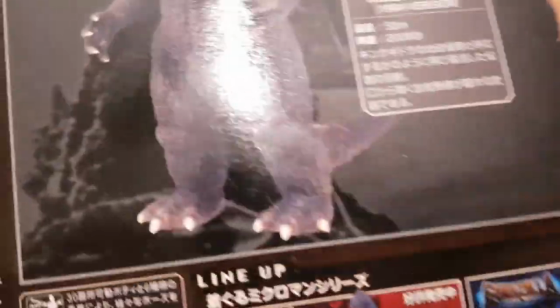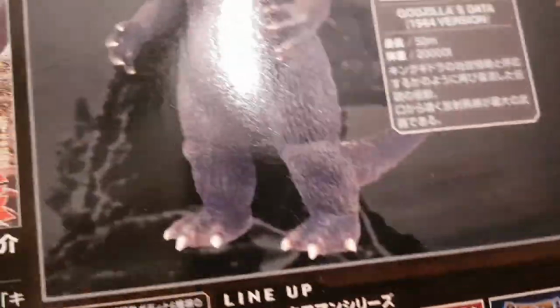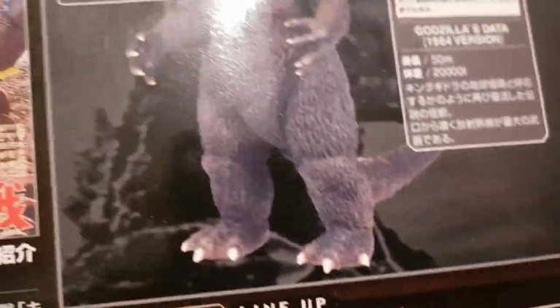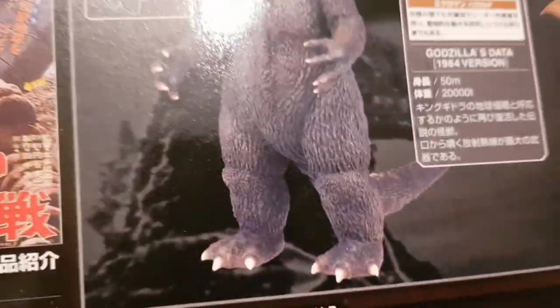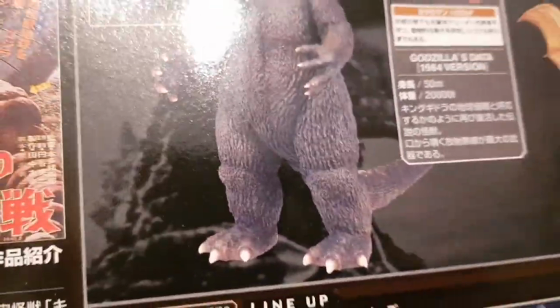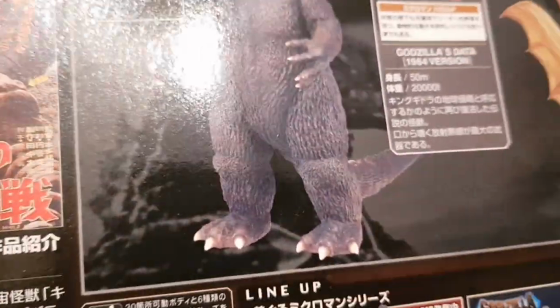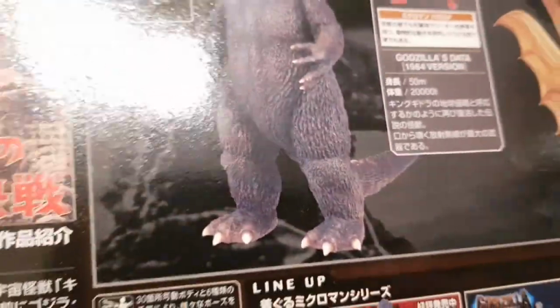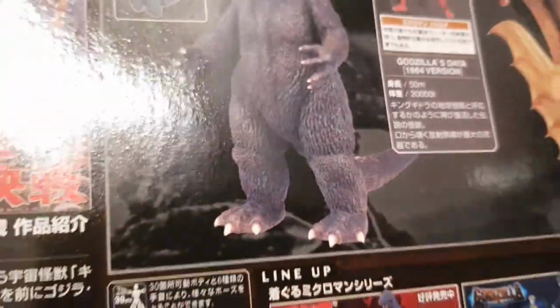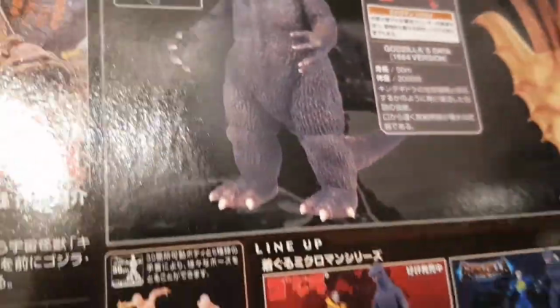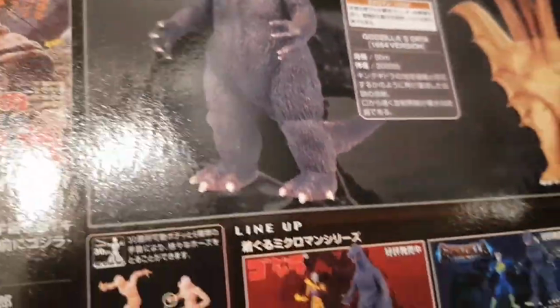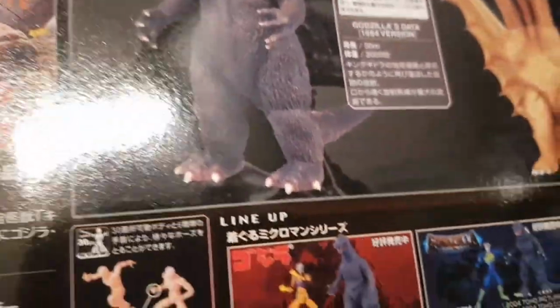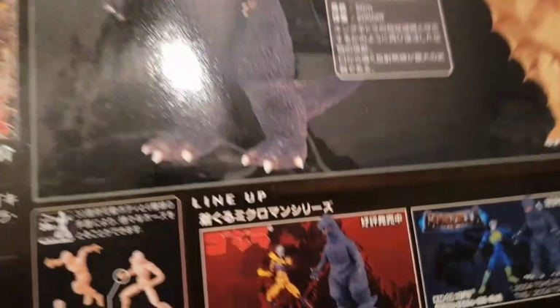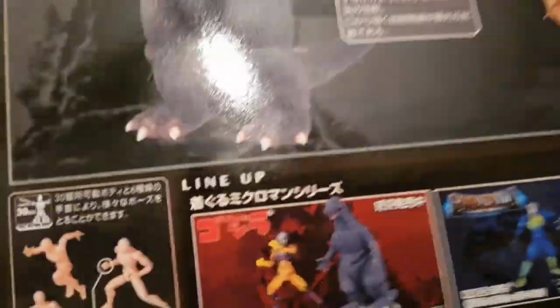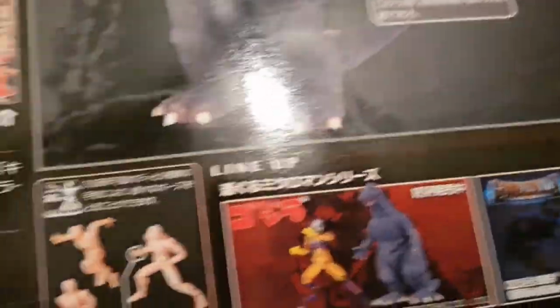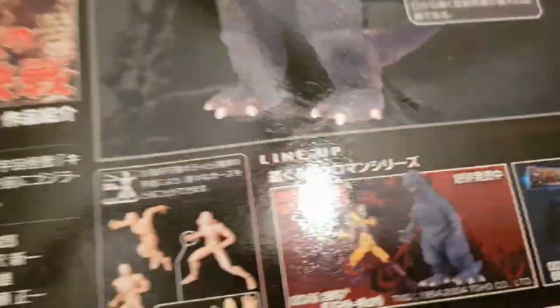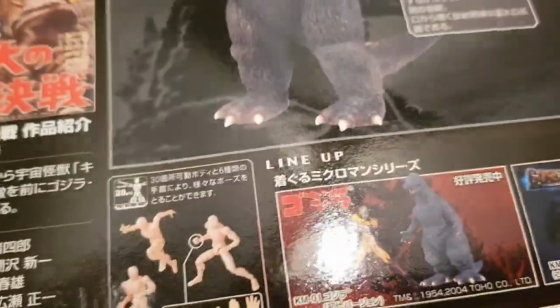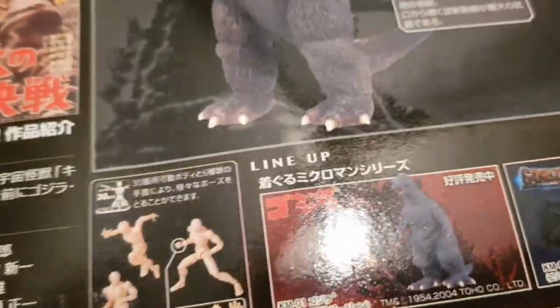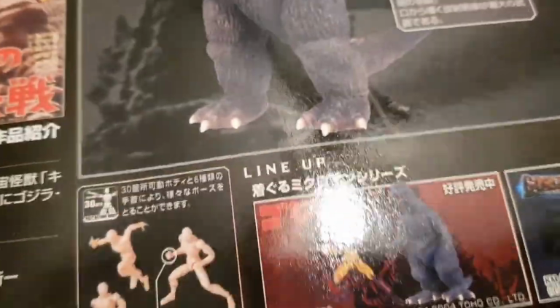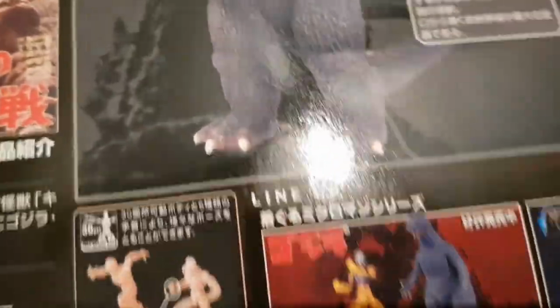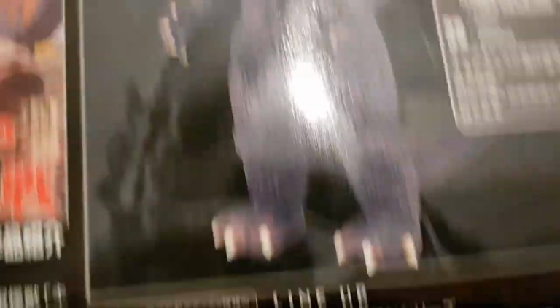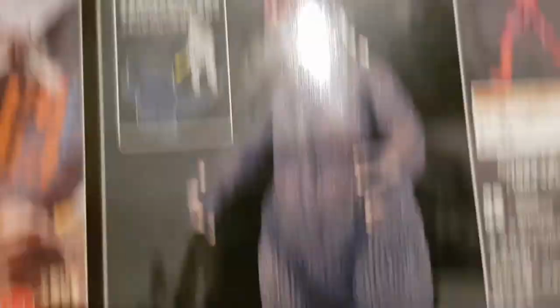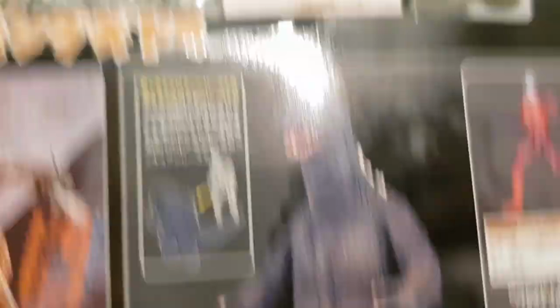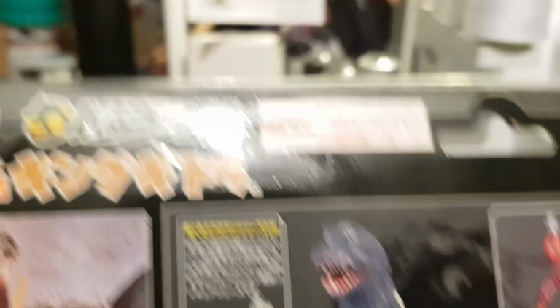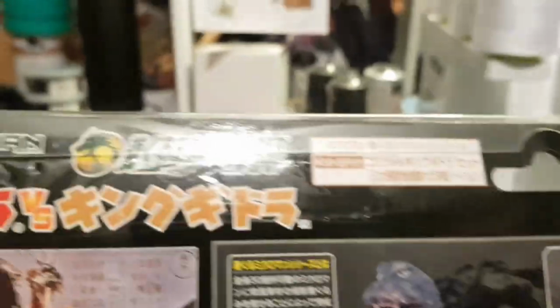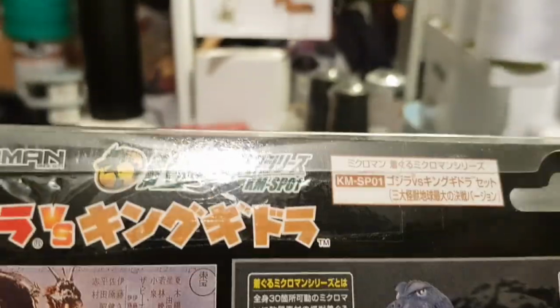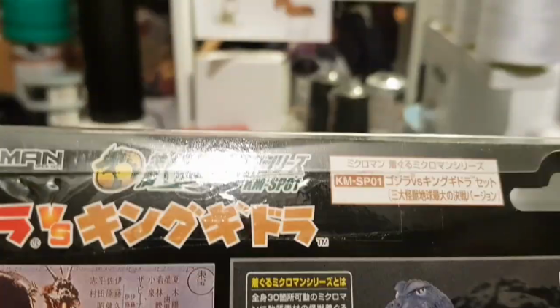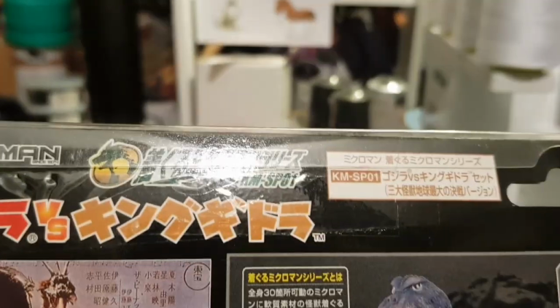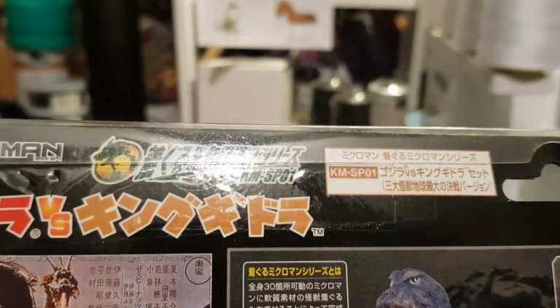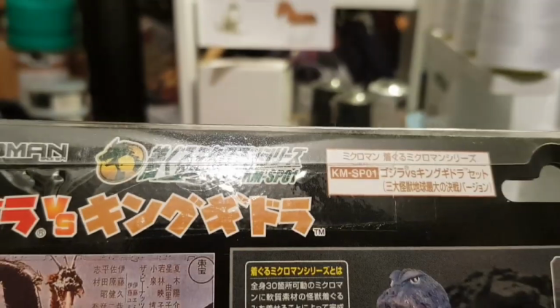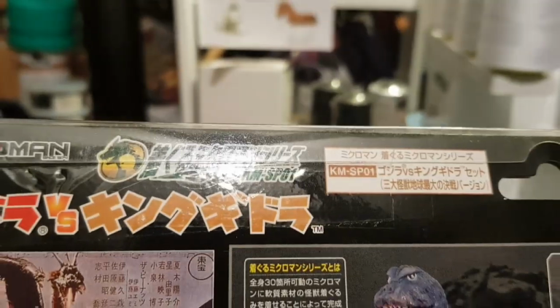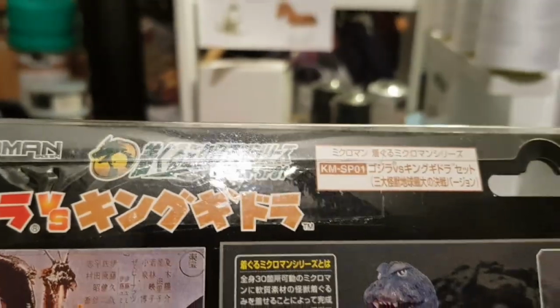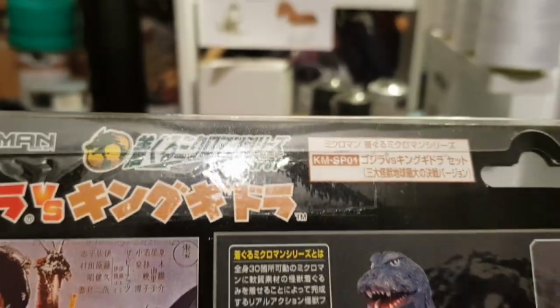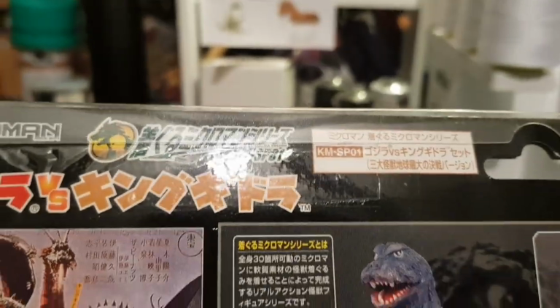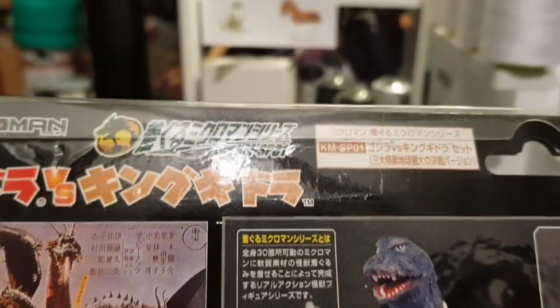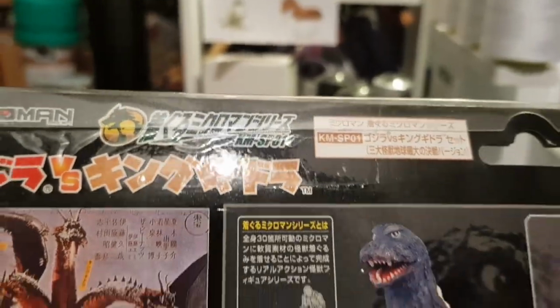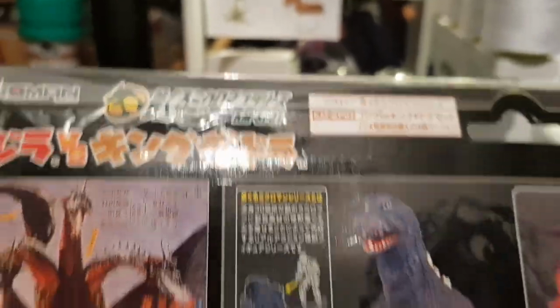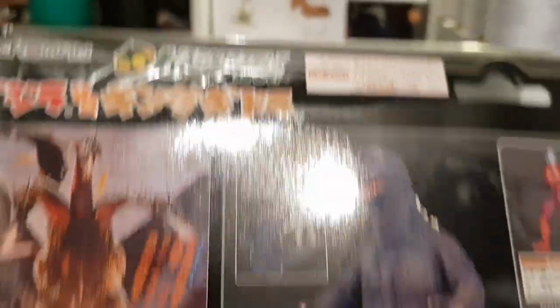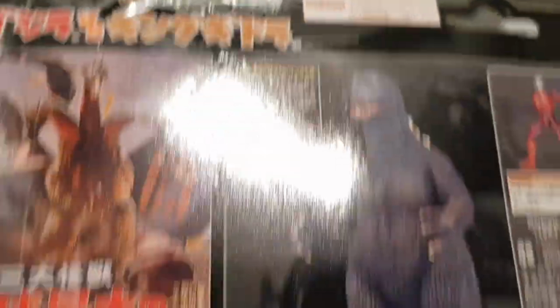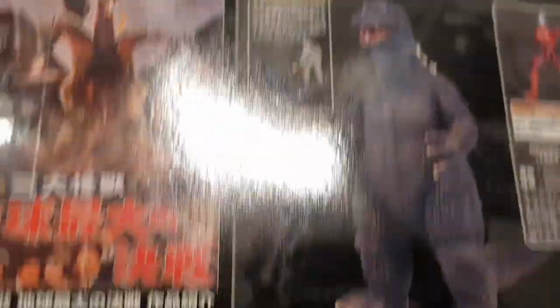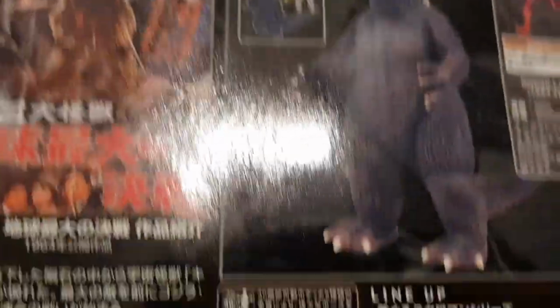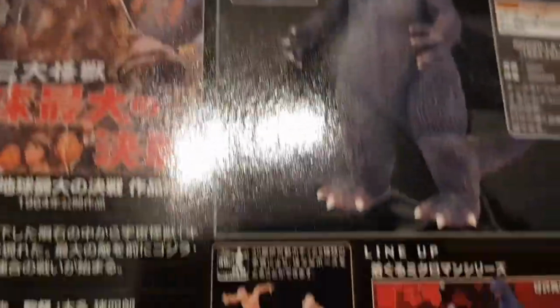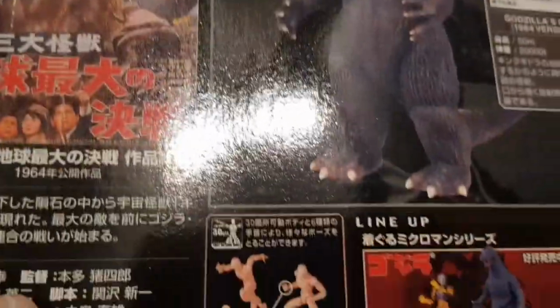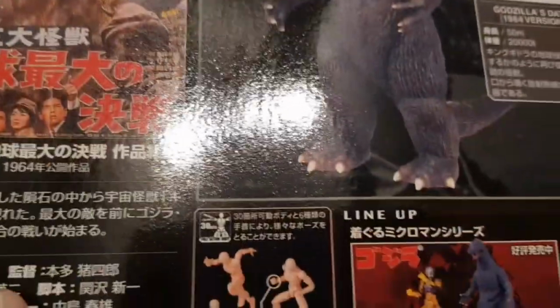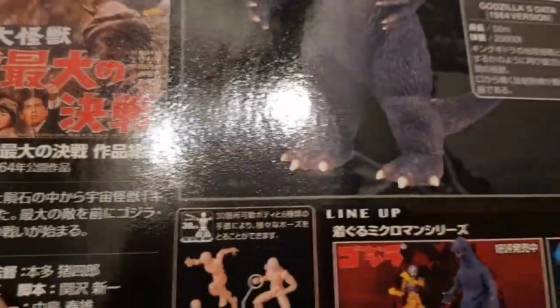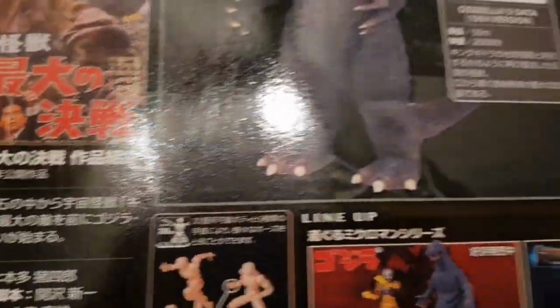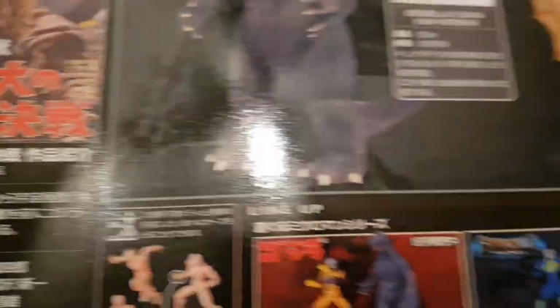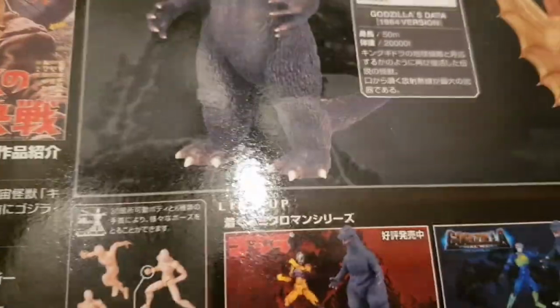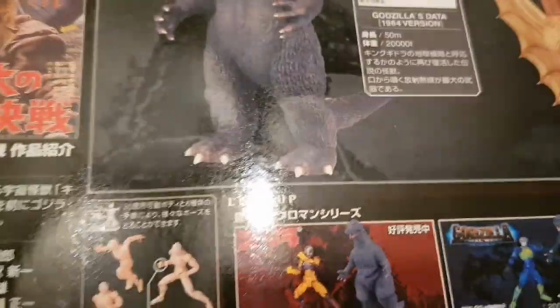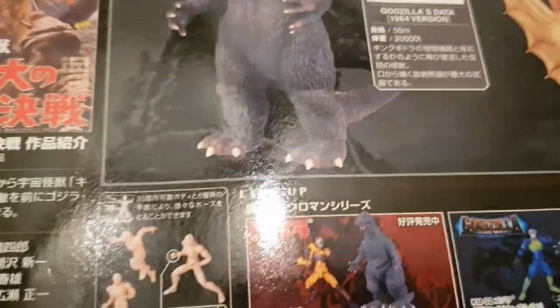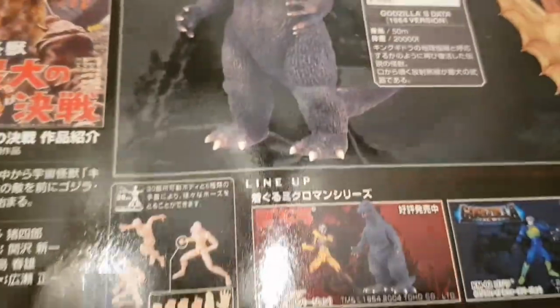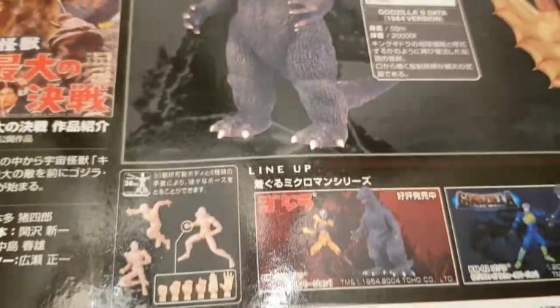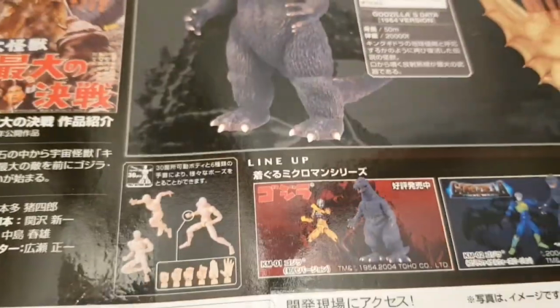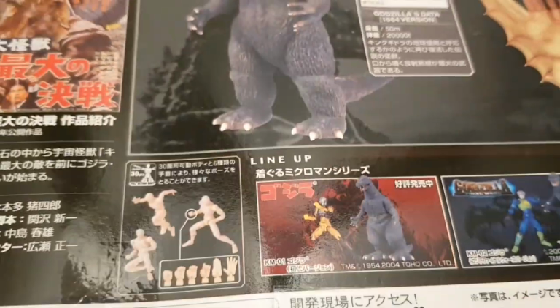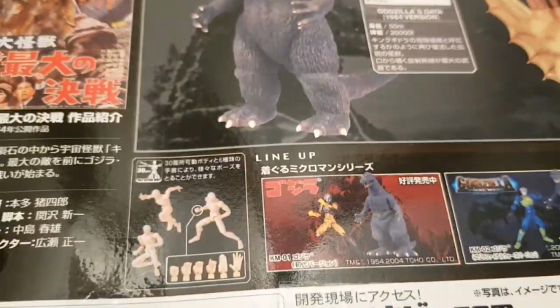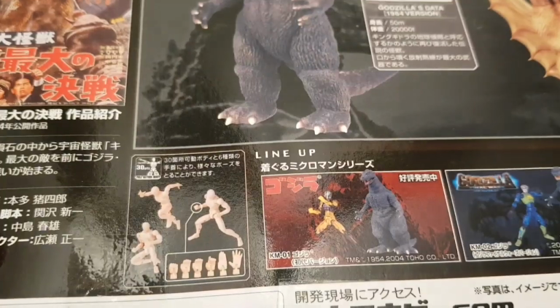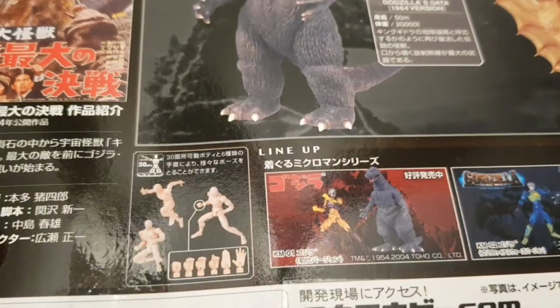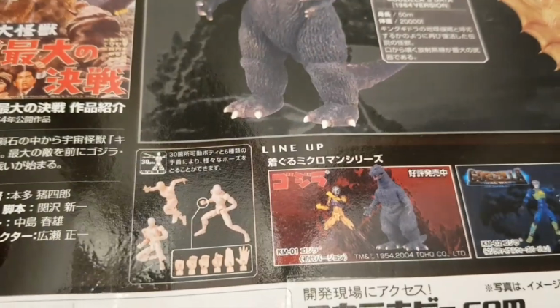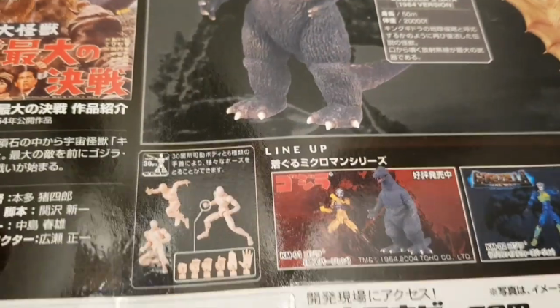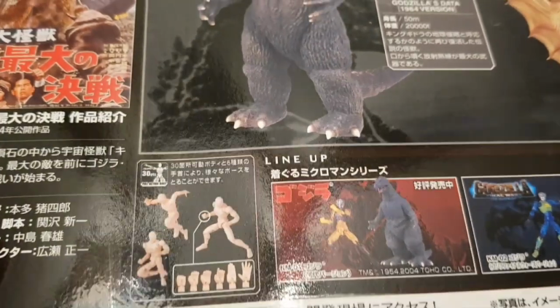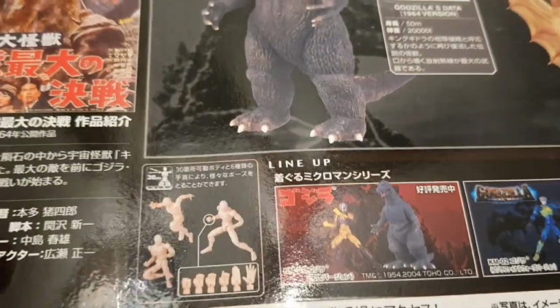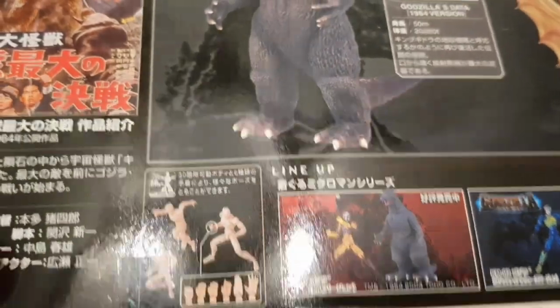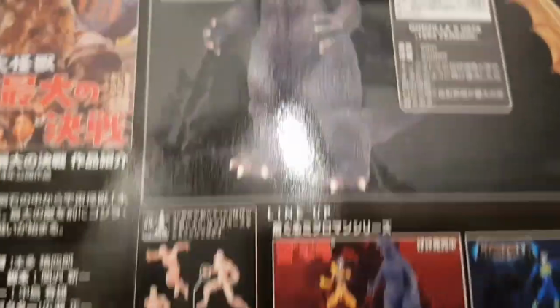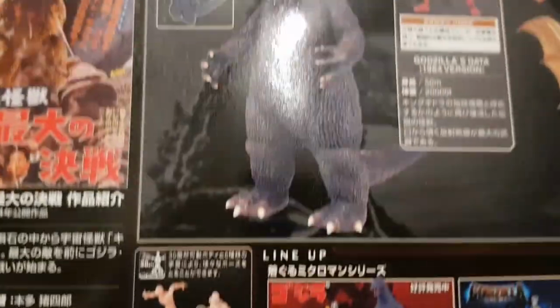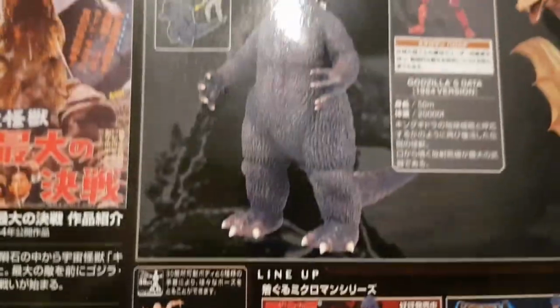What I'm going to do is carefully open it. It looks like it's just taped on the back, so I'm going to try and cut it open, and then we'll come back and have a look at the figures.